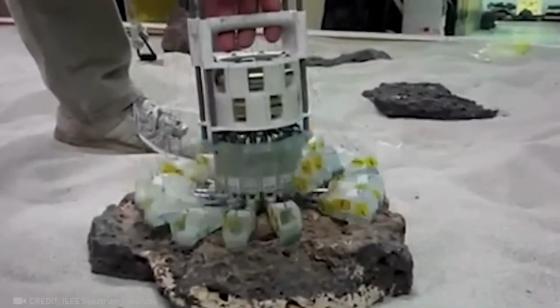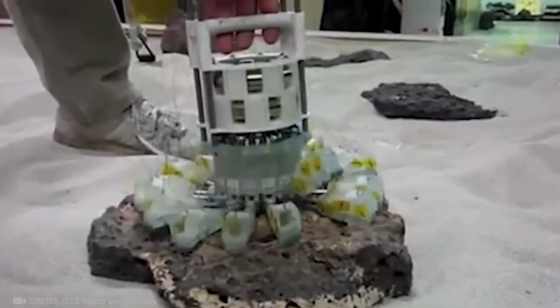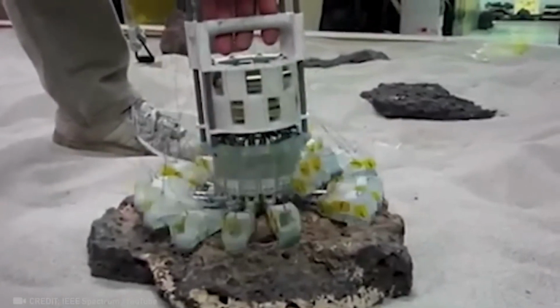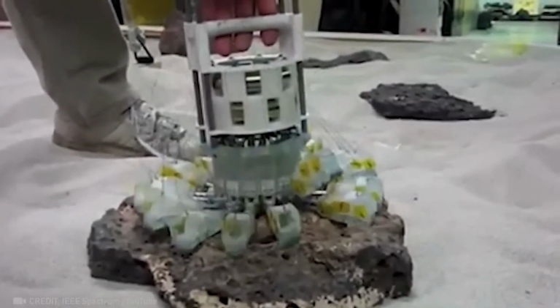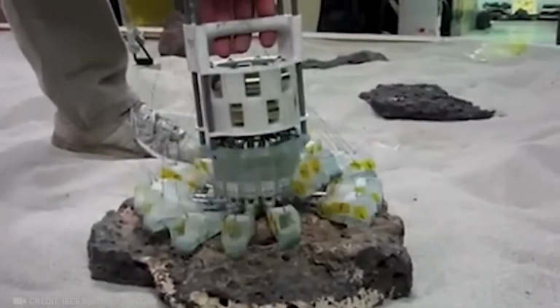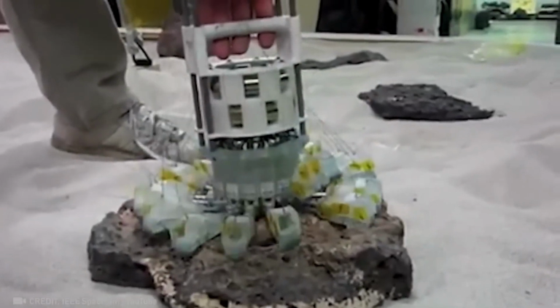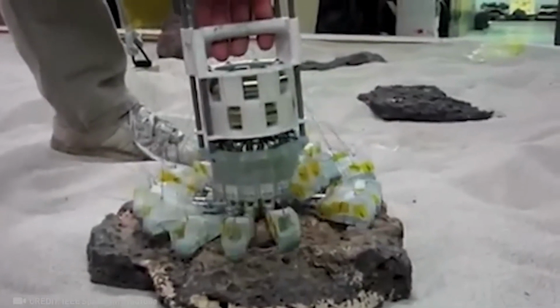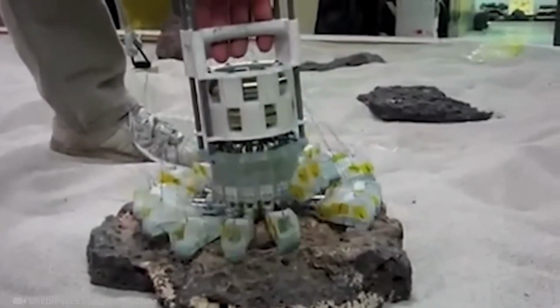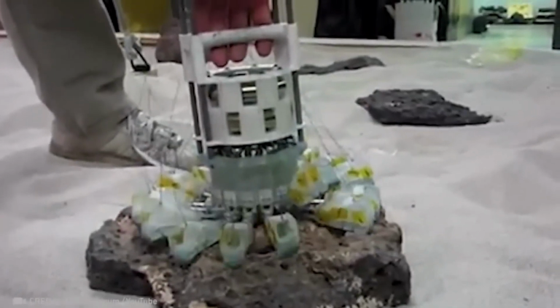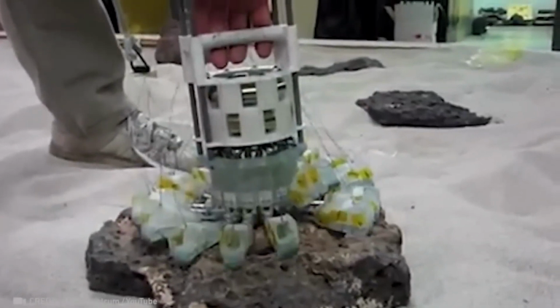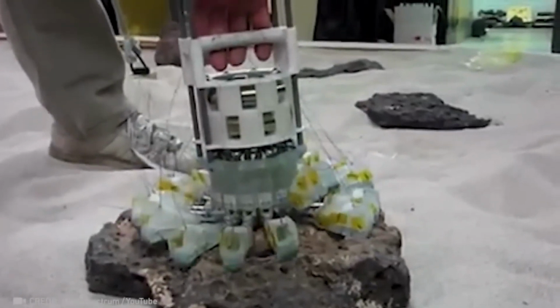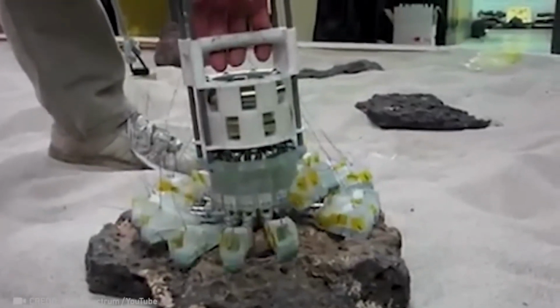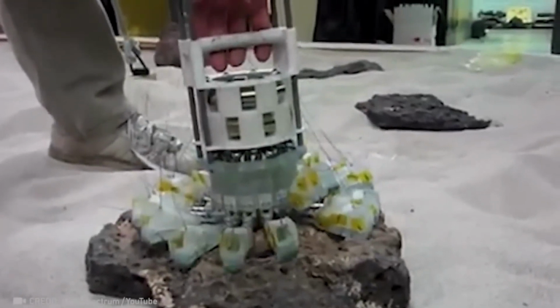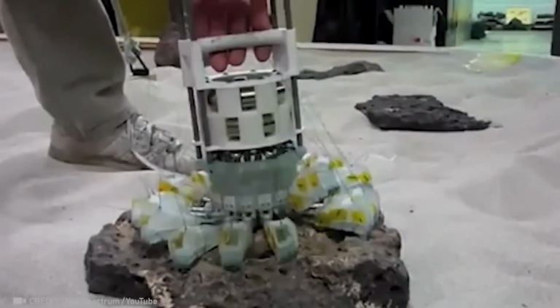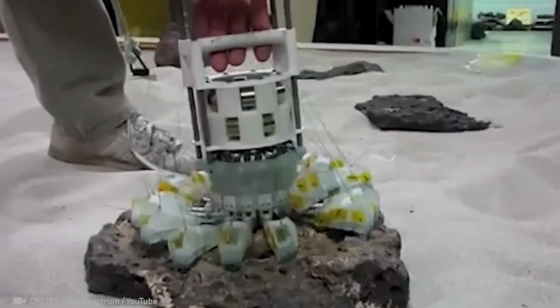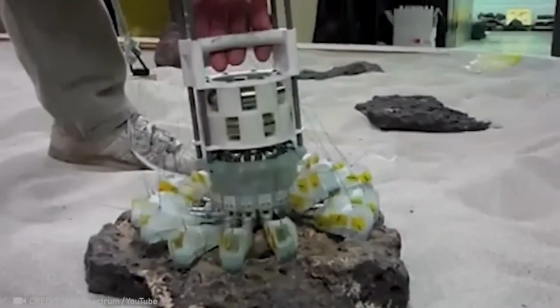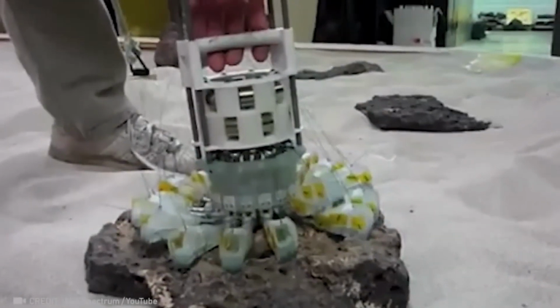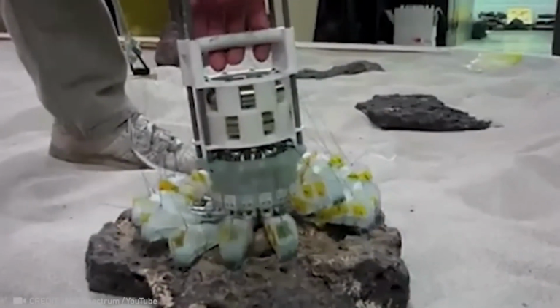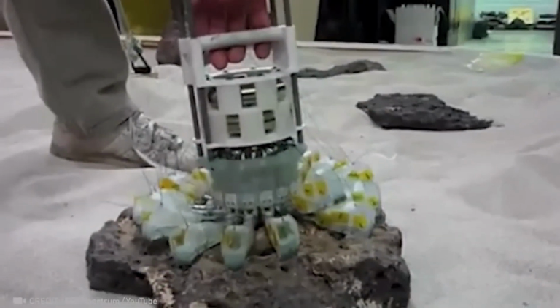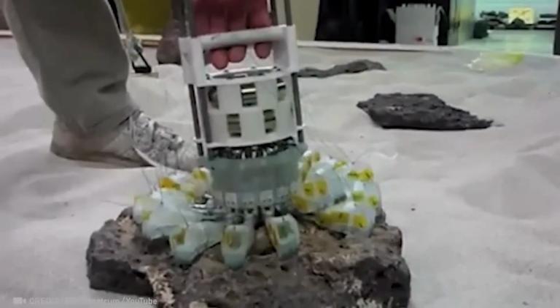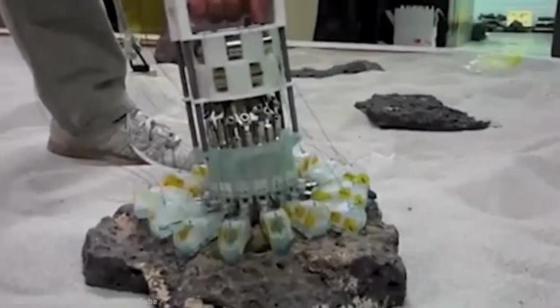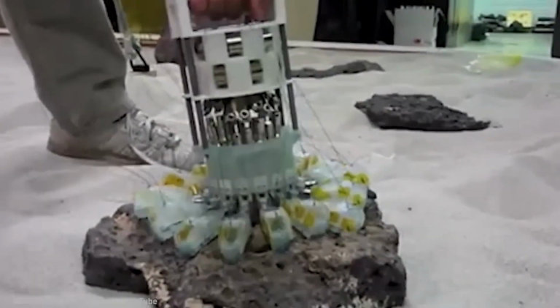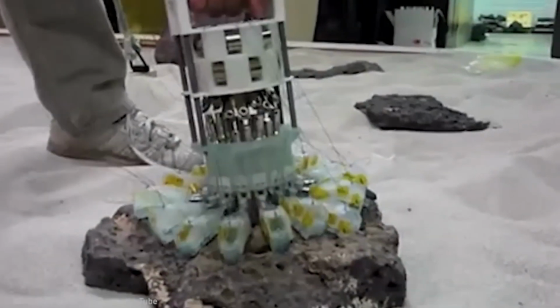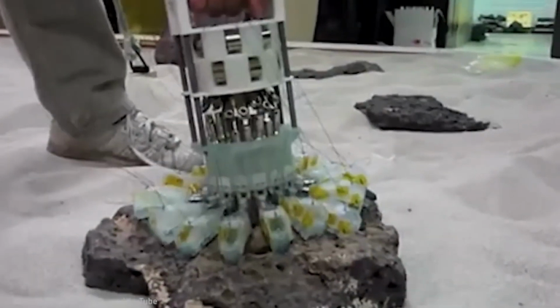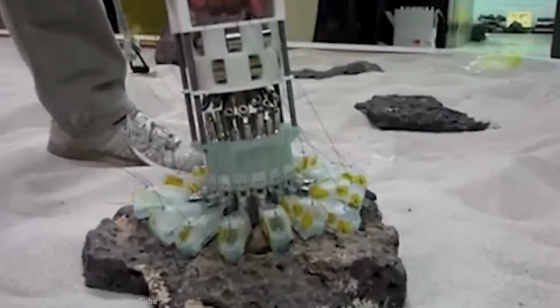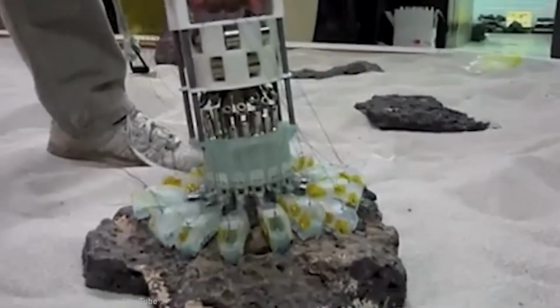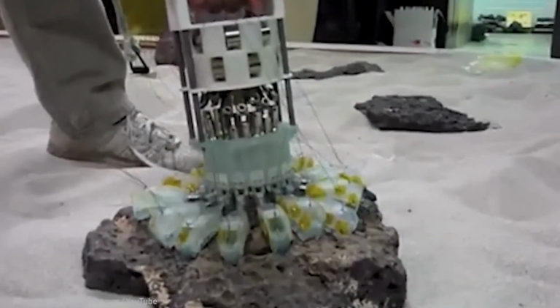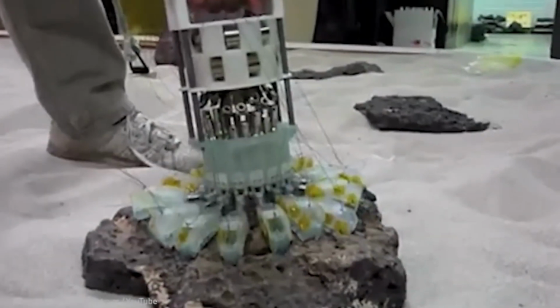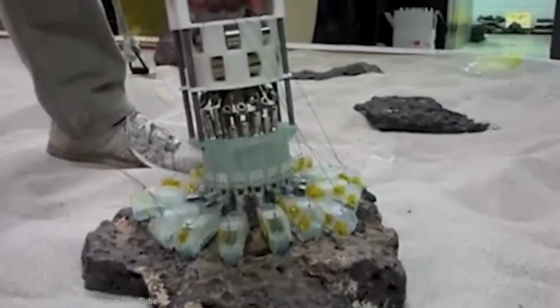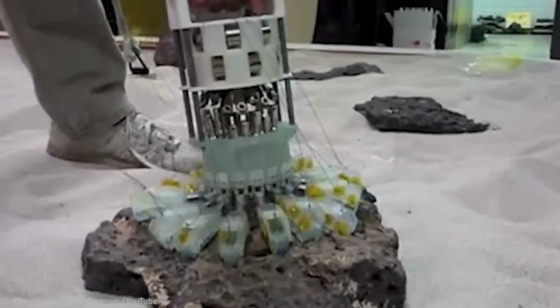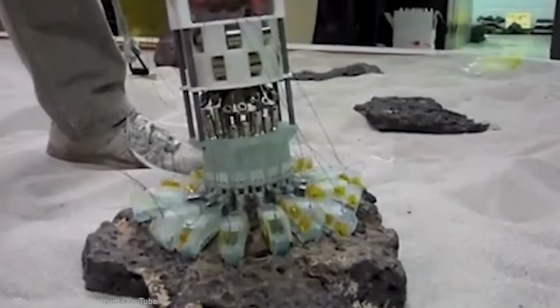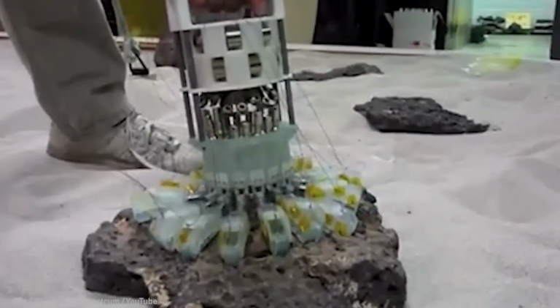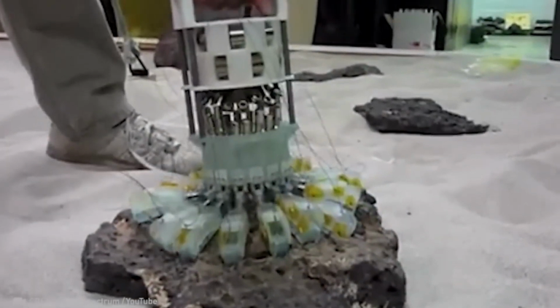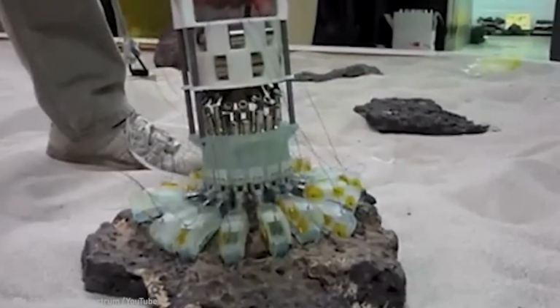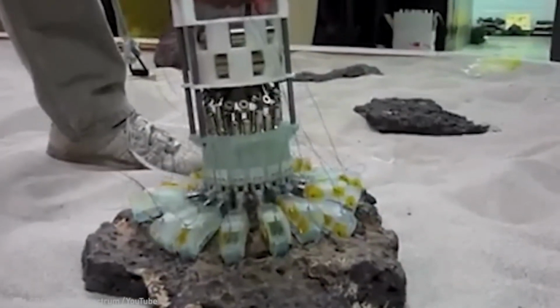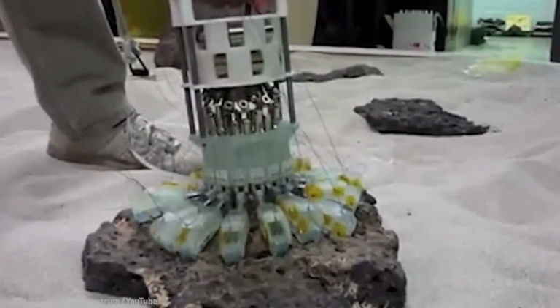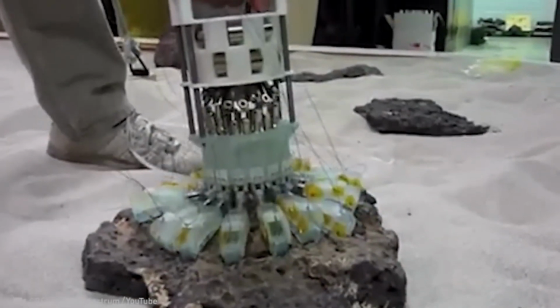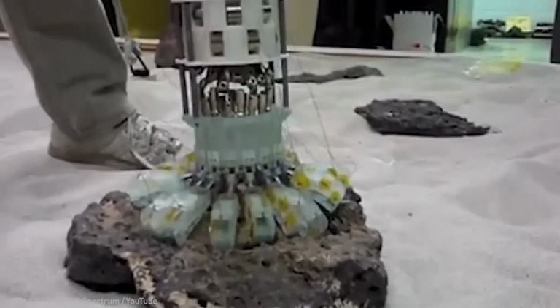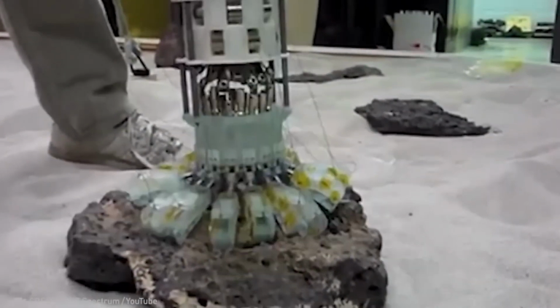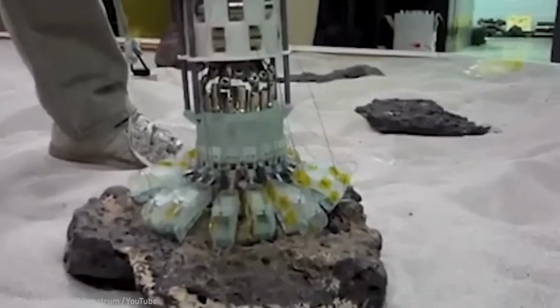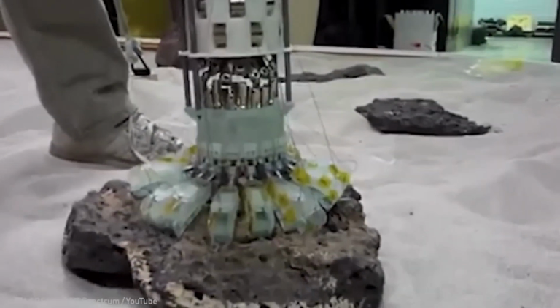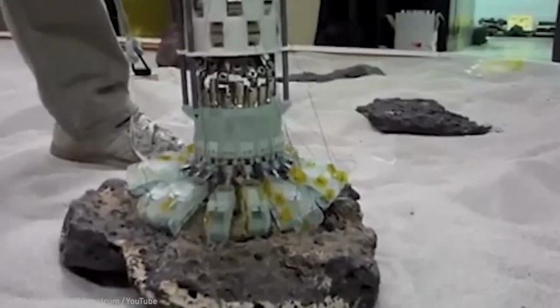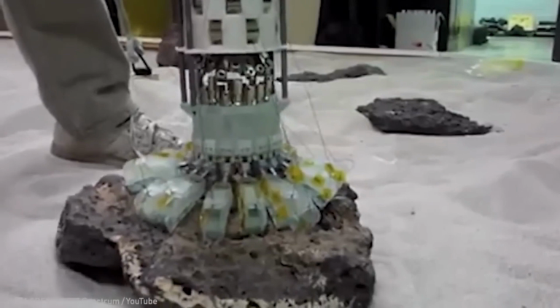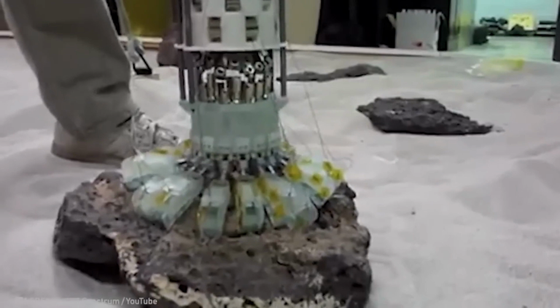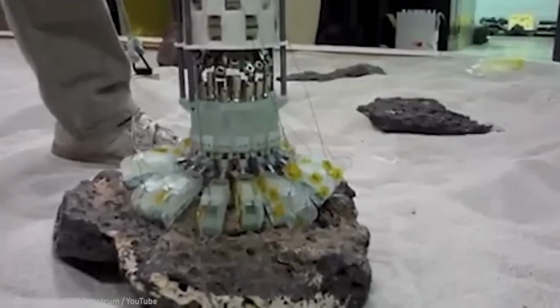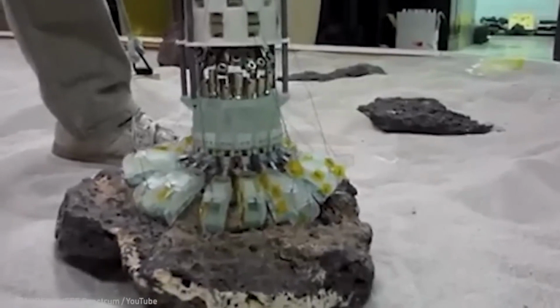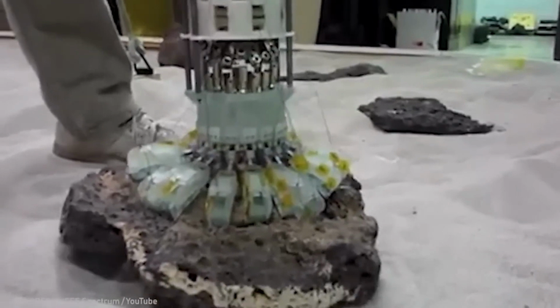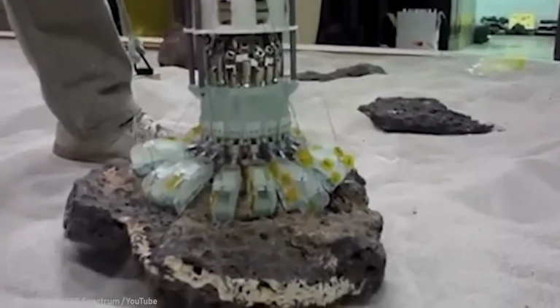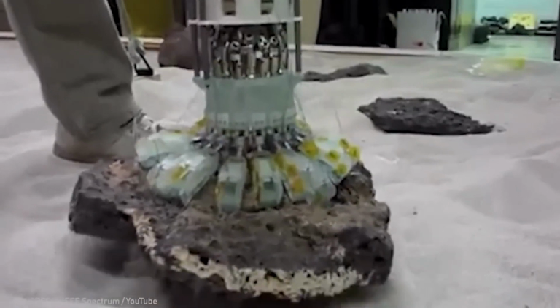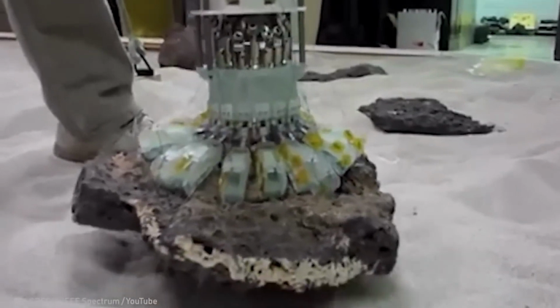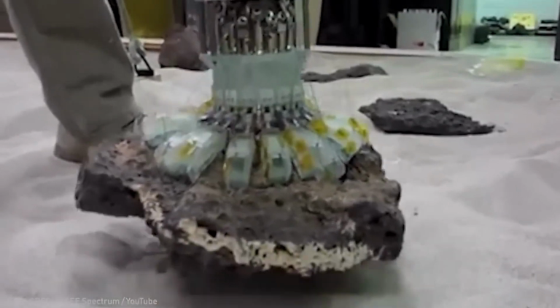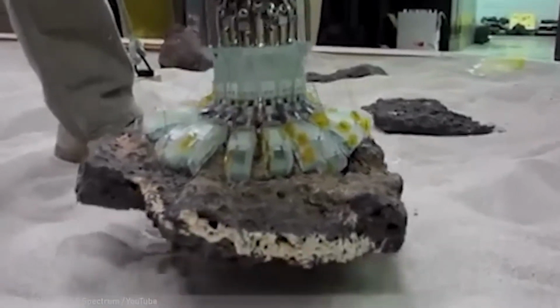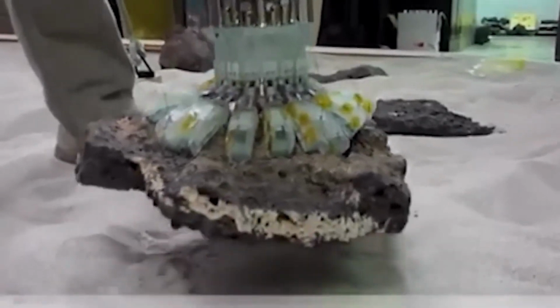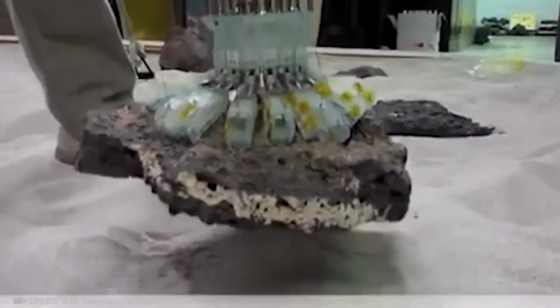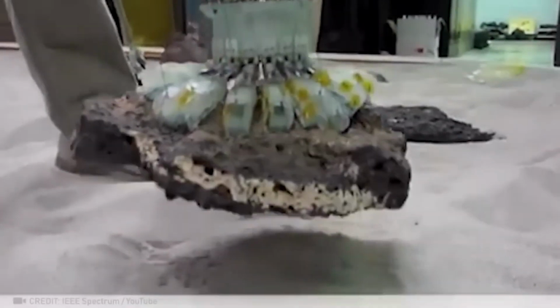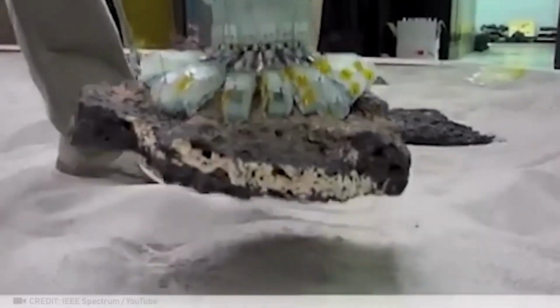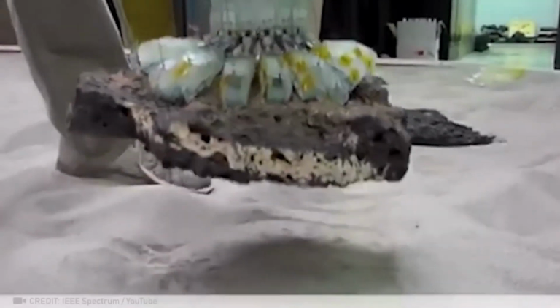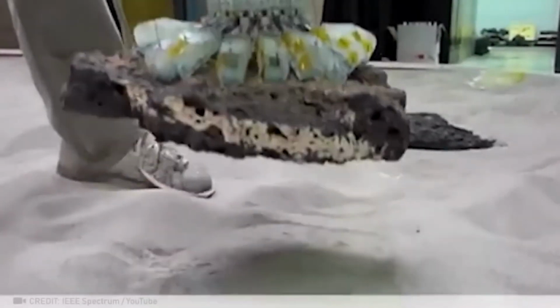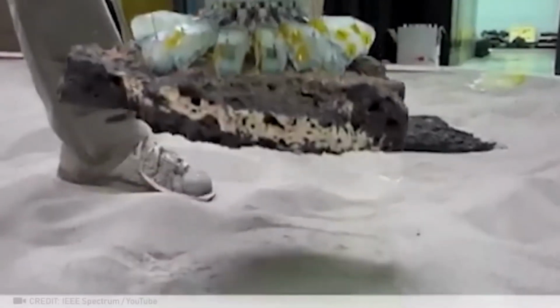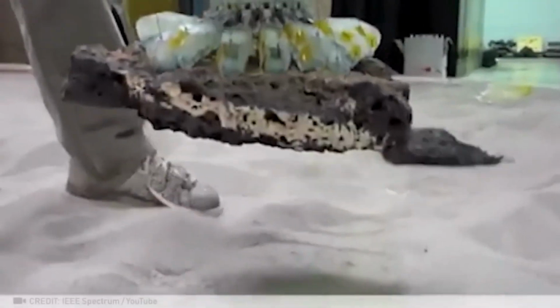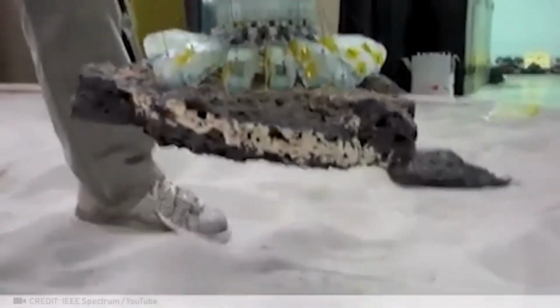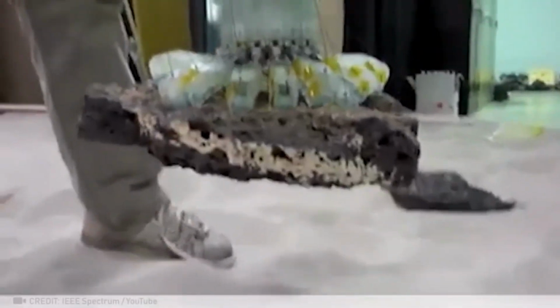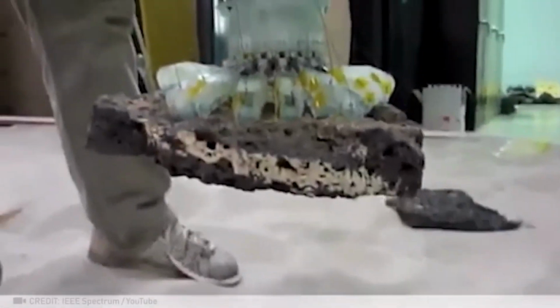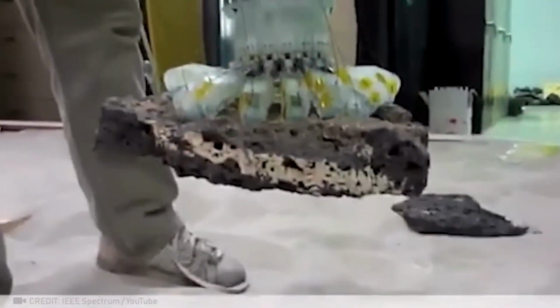This device is used for retrieving rocks on the surfaces of asteroids, comets, and even Mars. Truly mind-blowing.